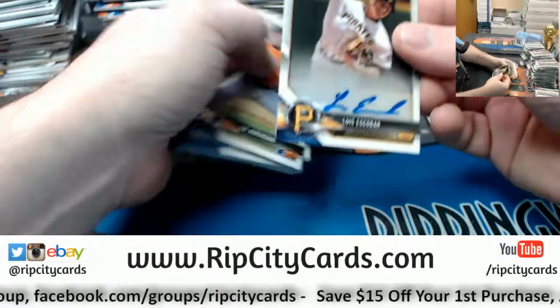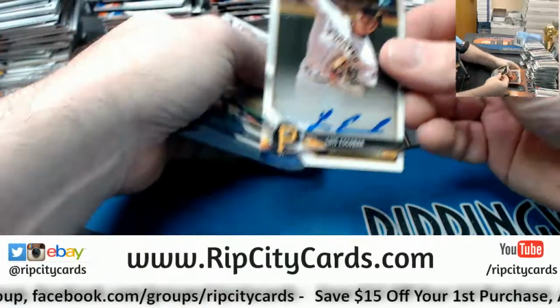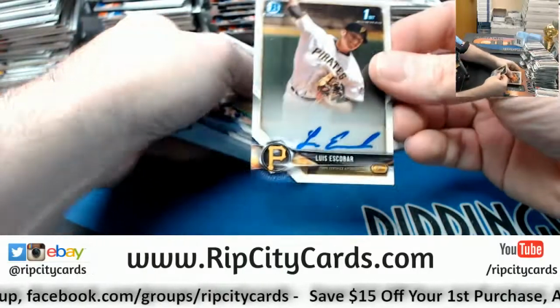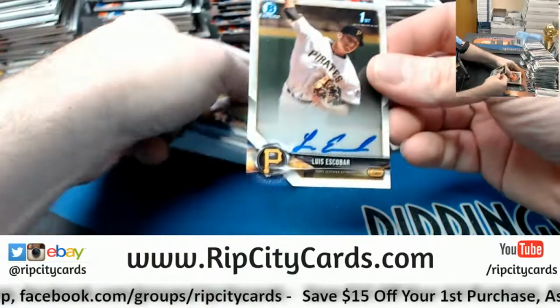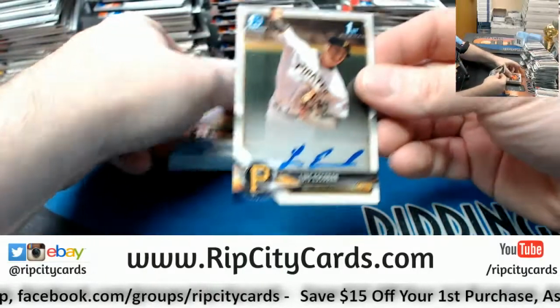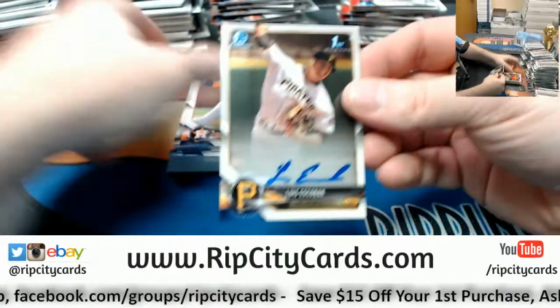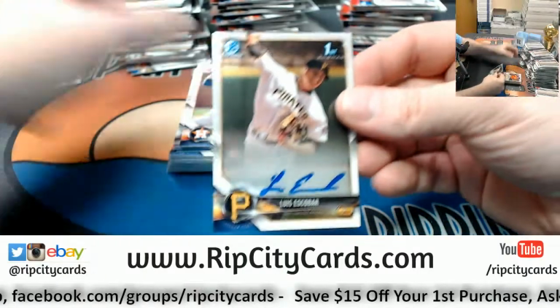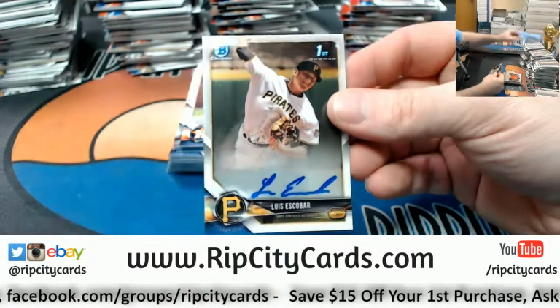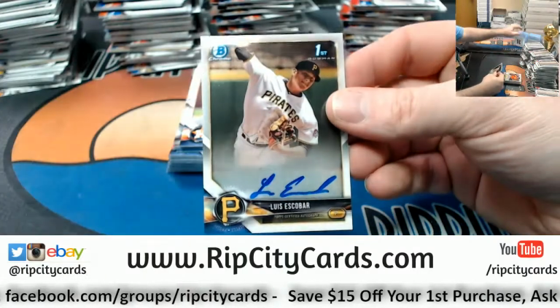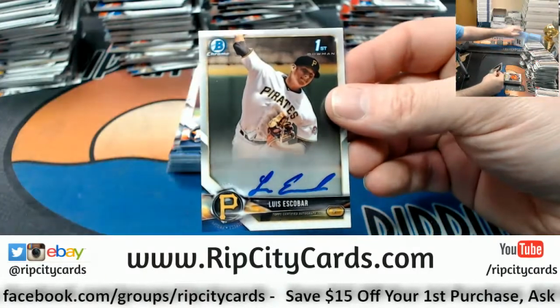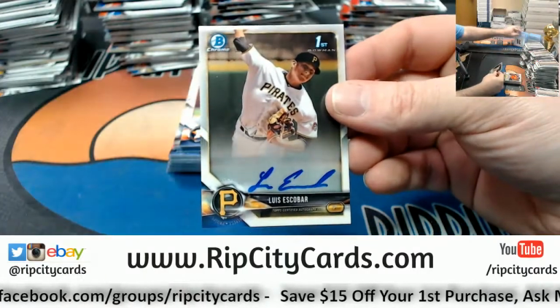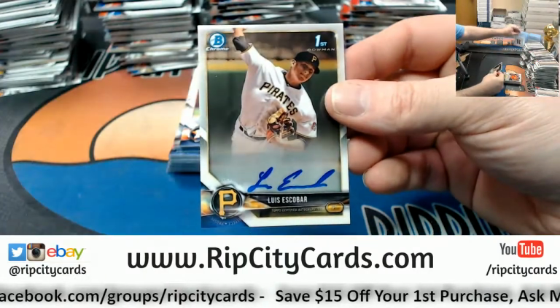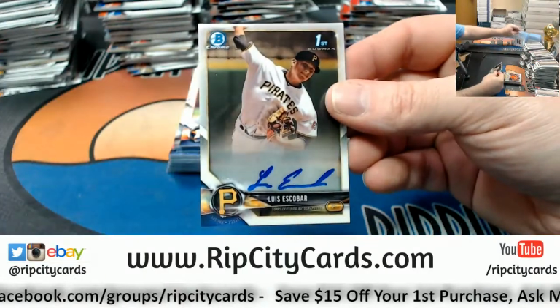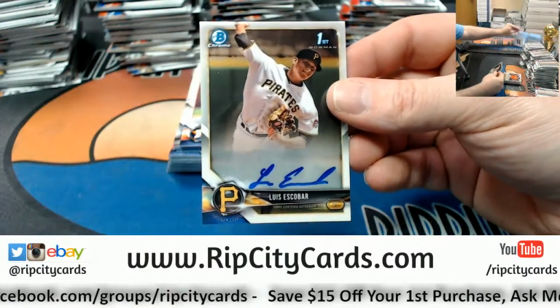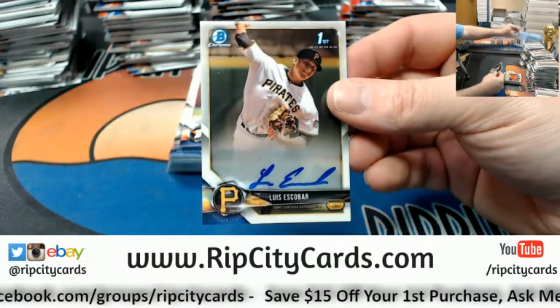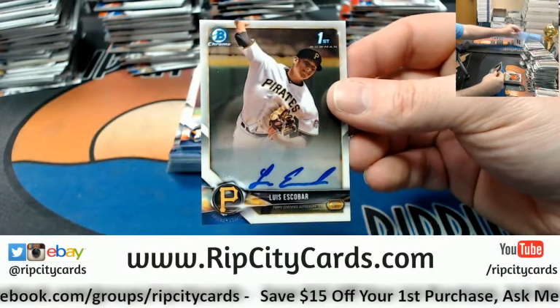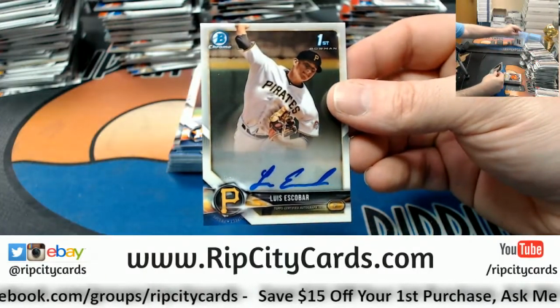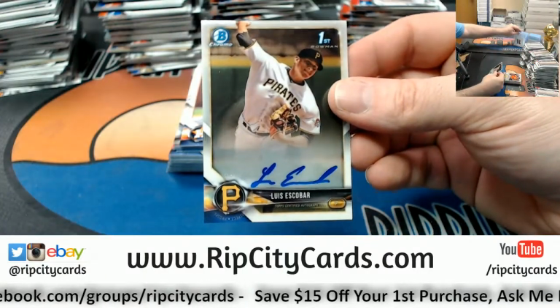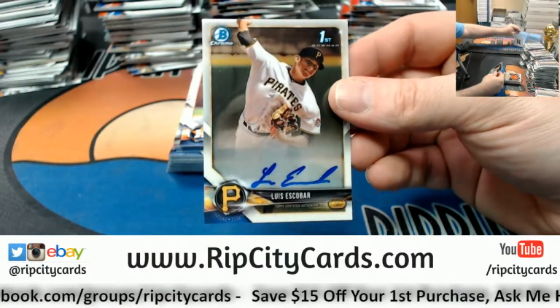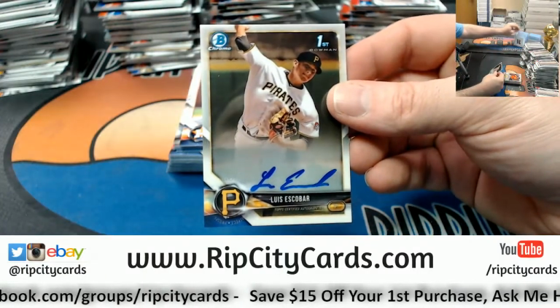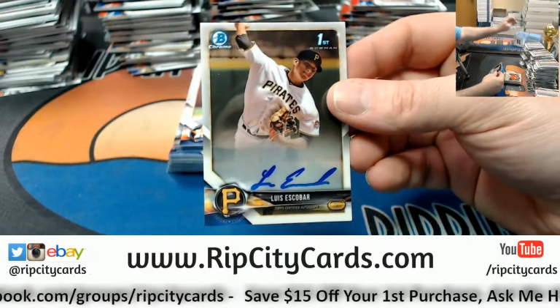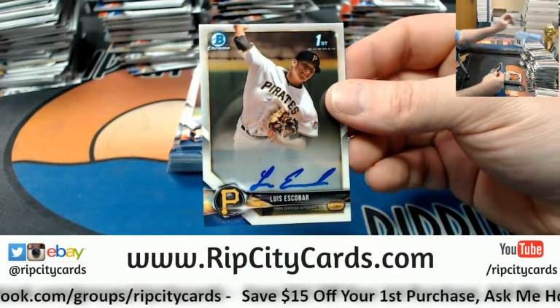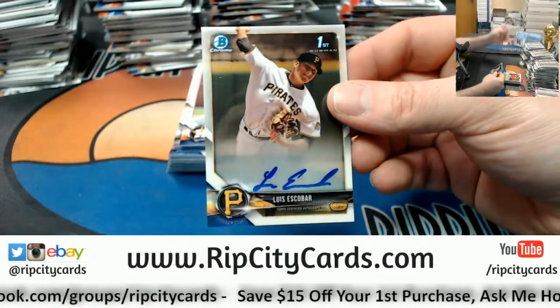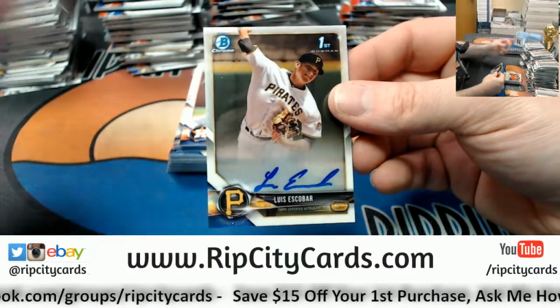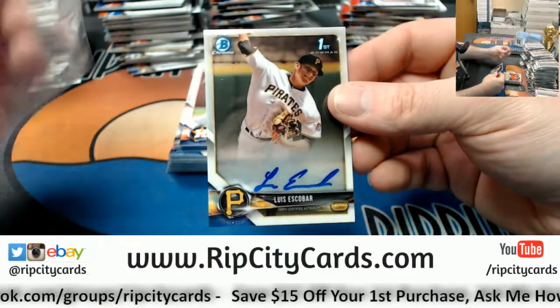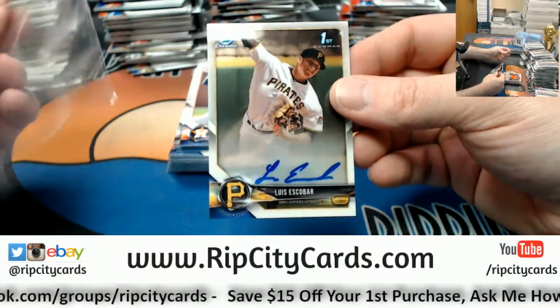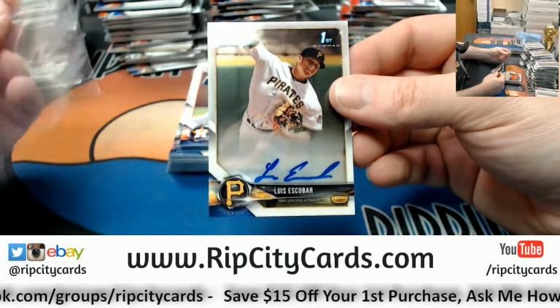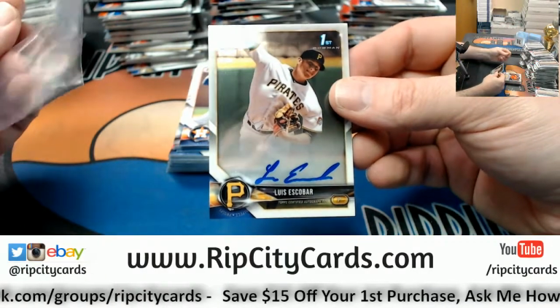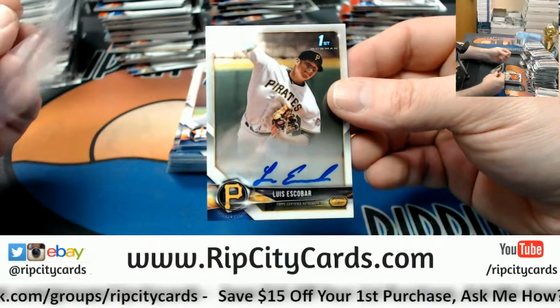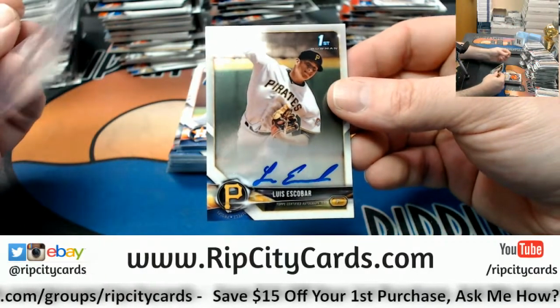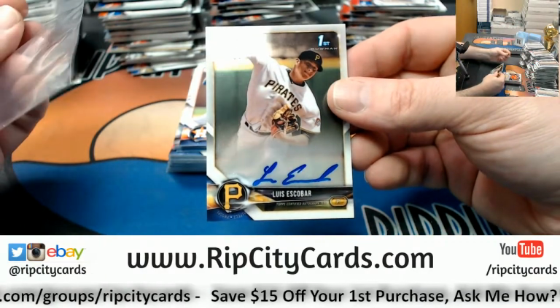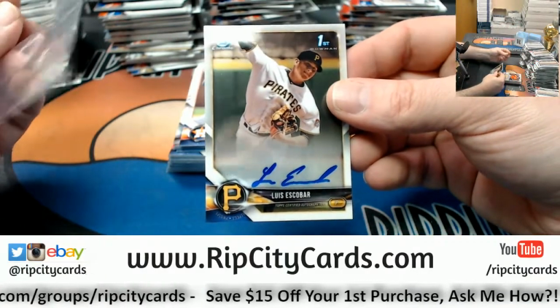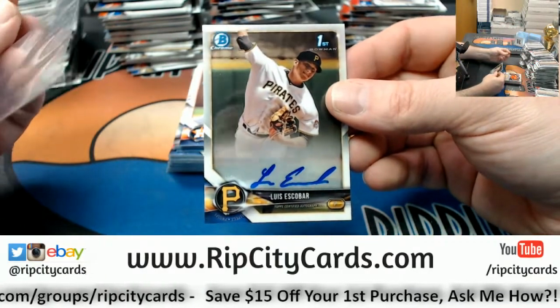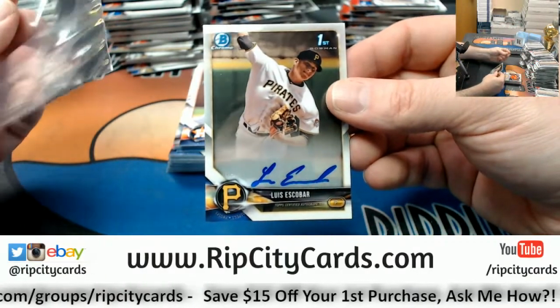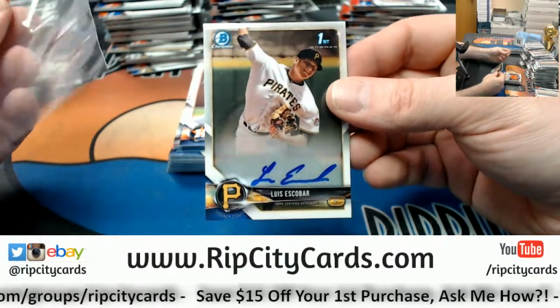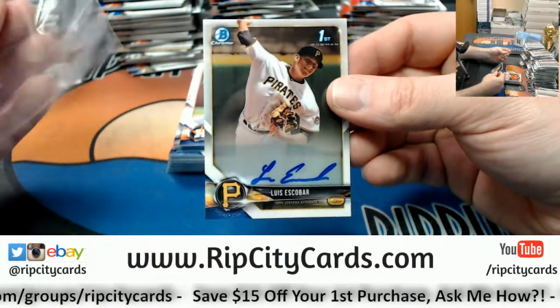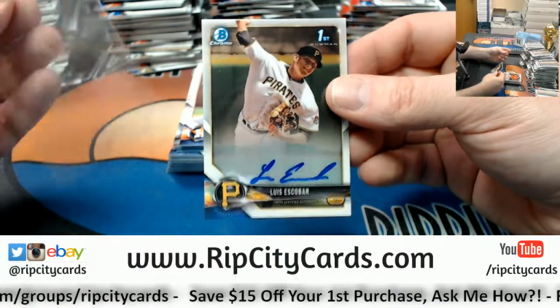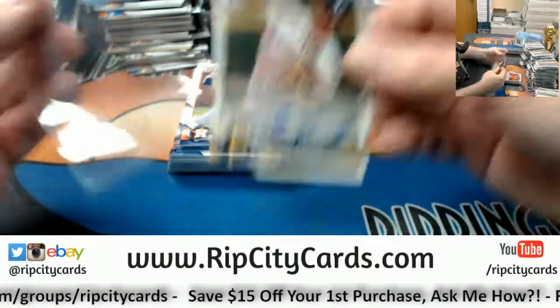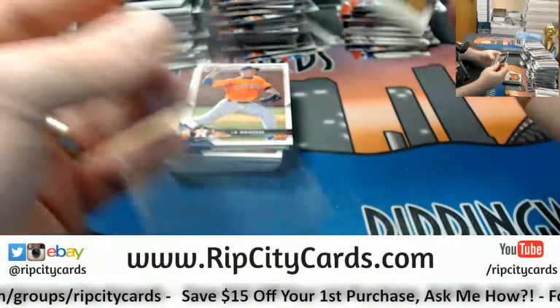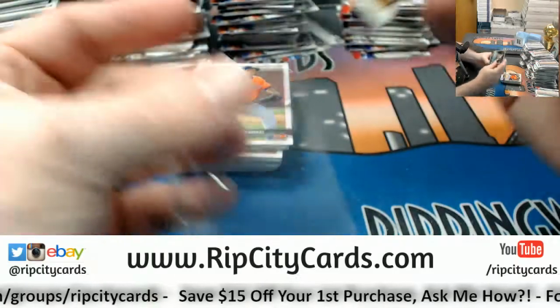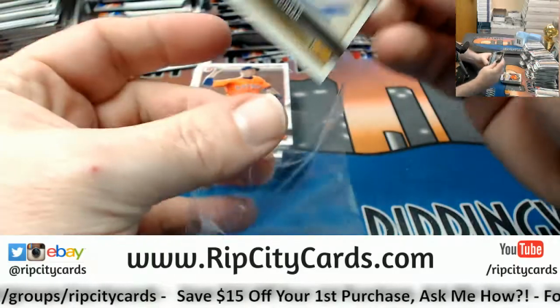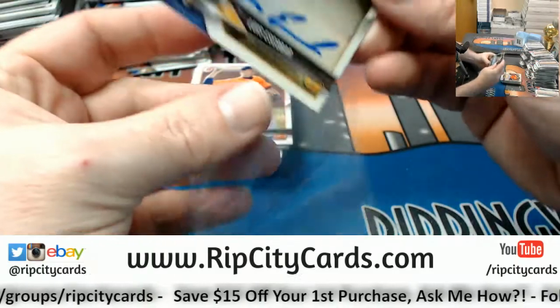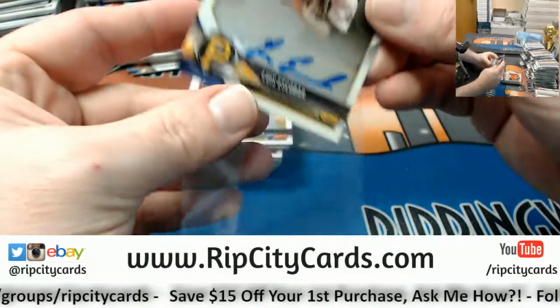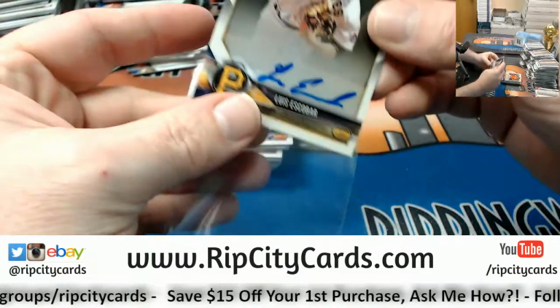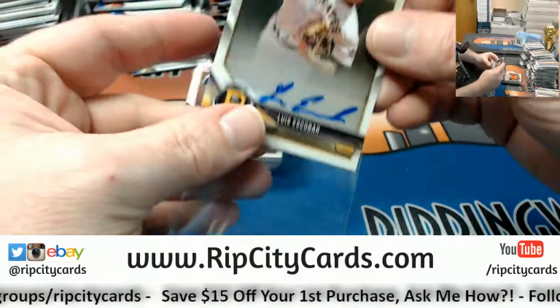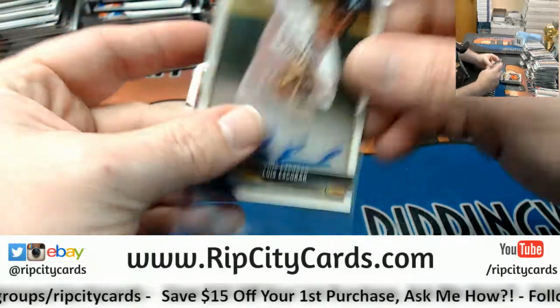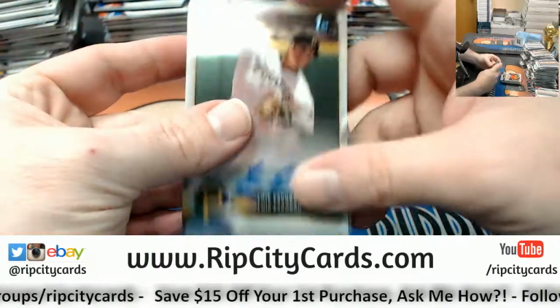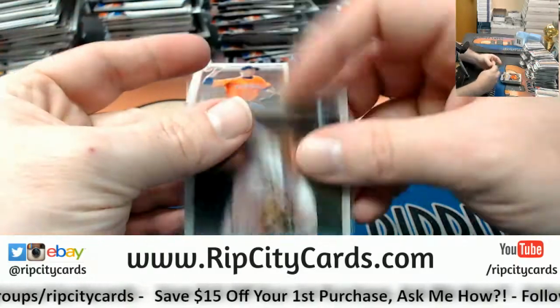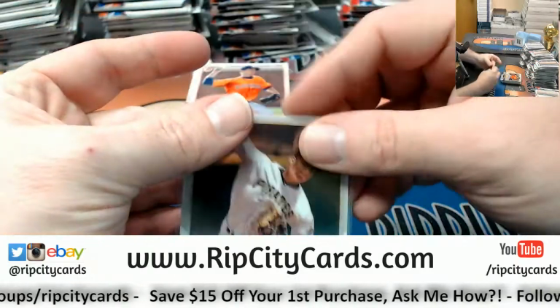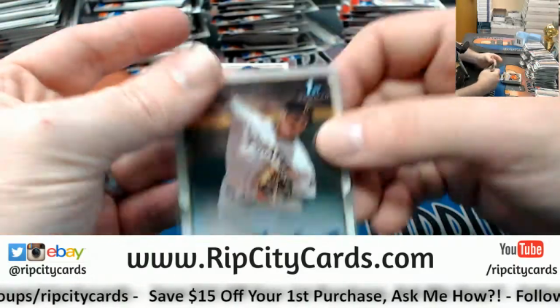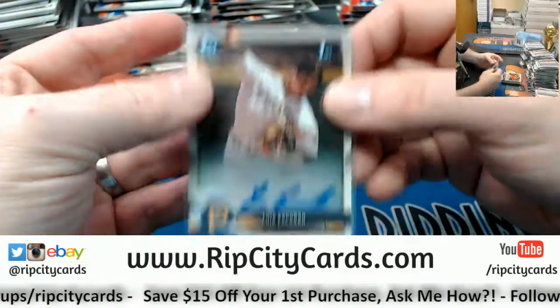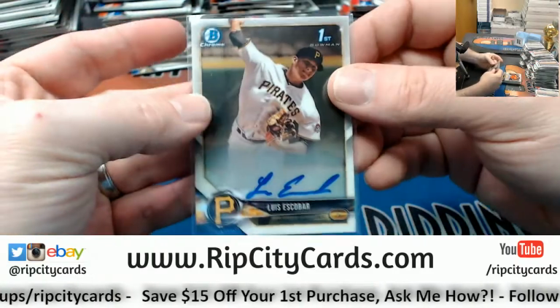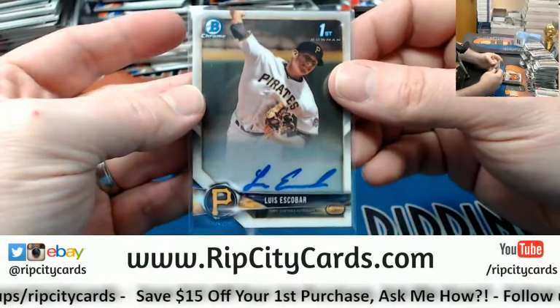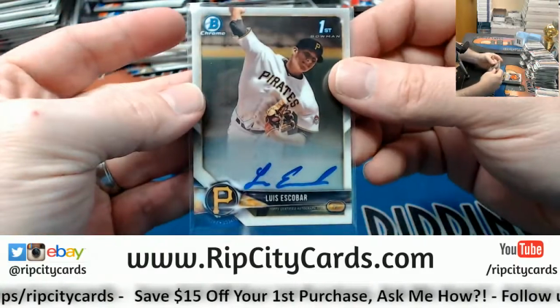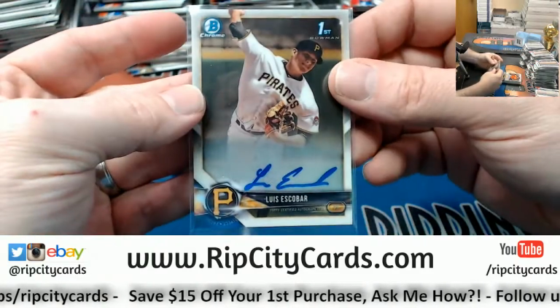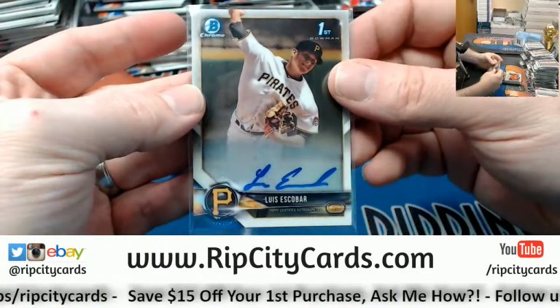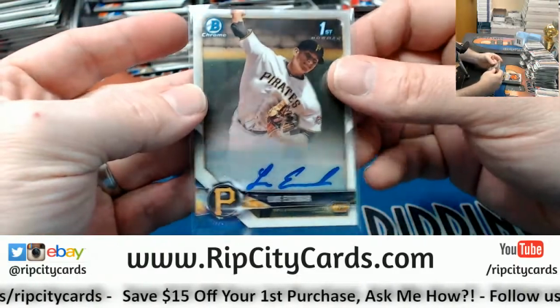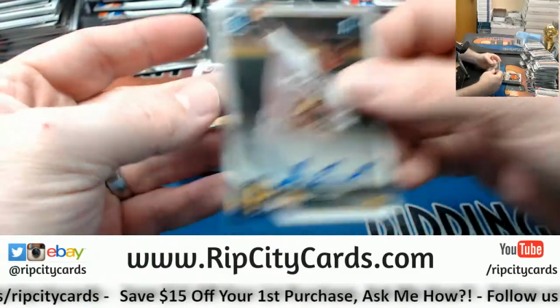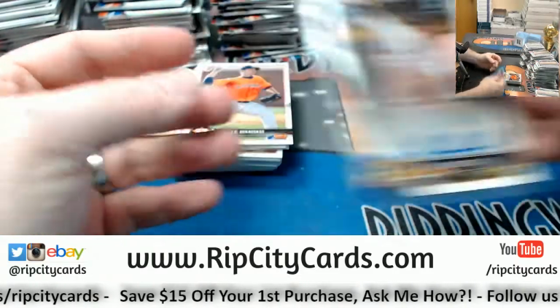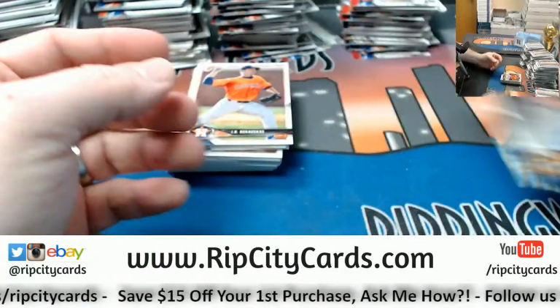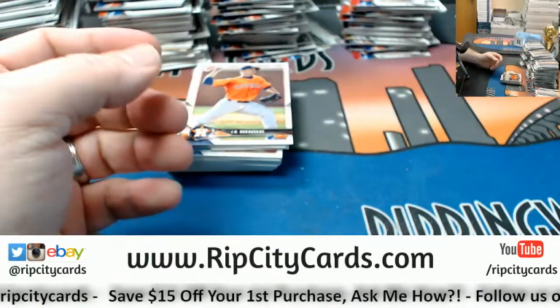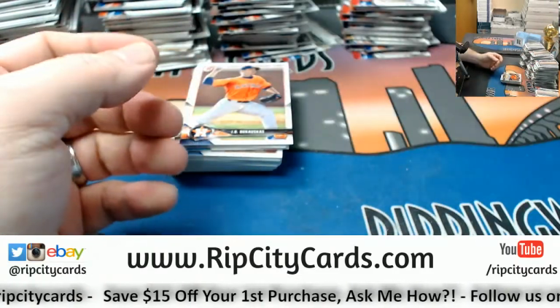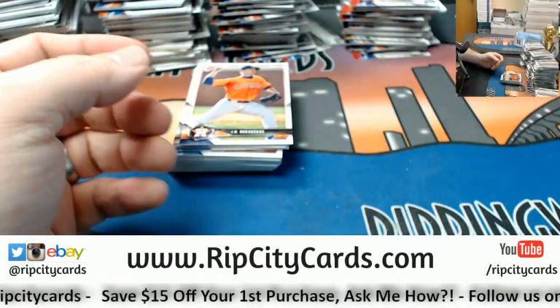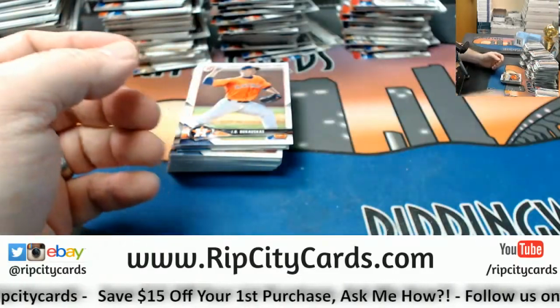And for the Pirates, first autograph out of this break is Escobar - first Bowman autograph for him.